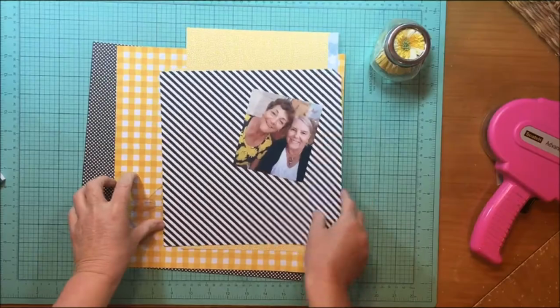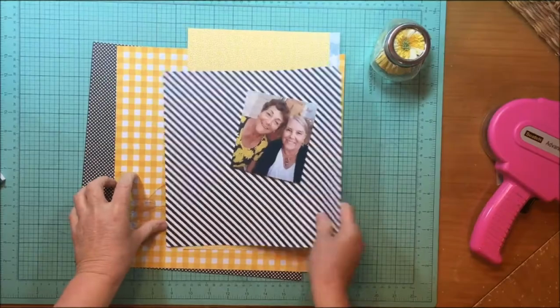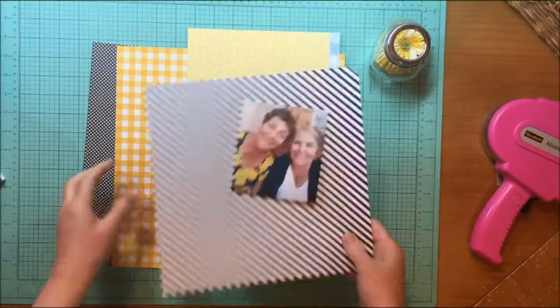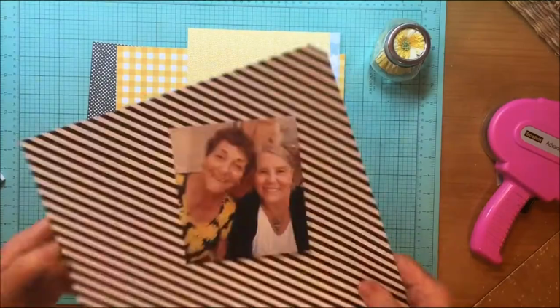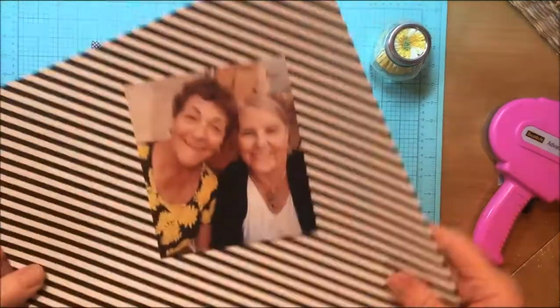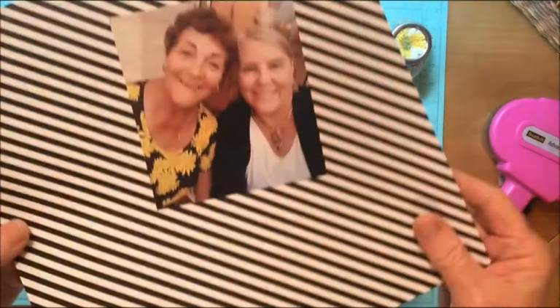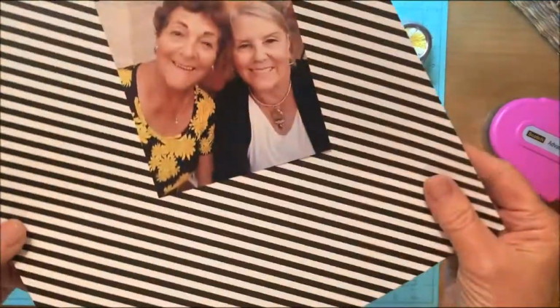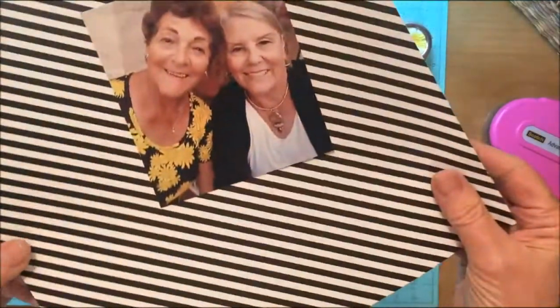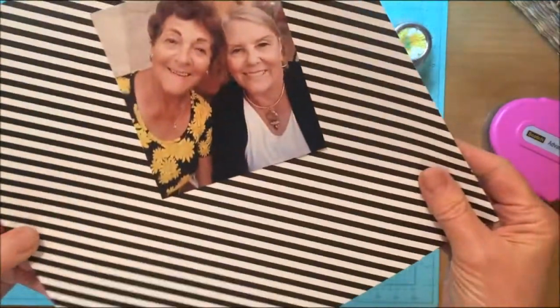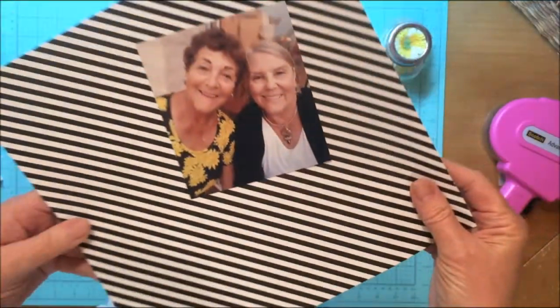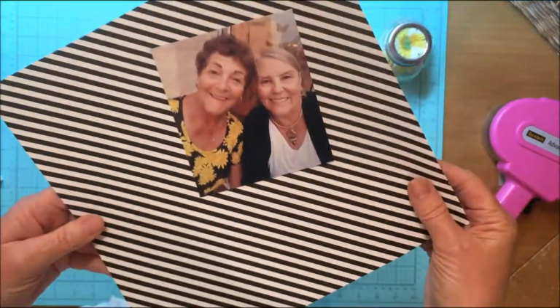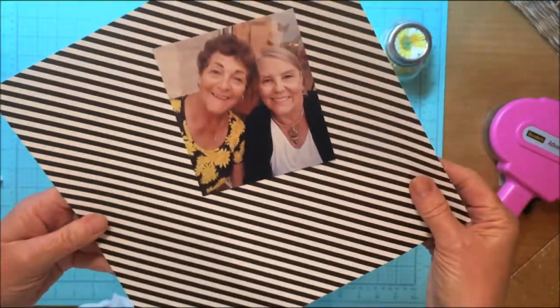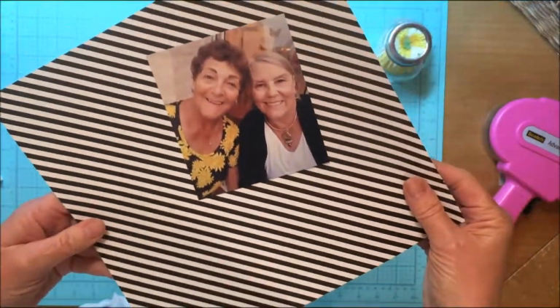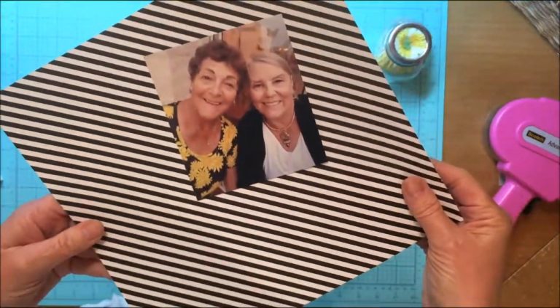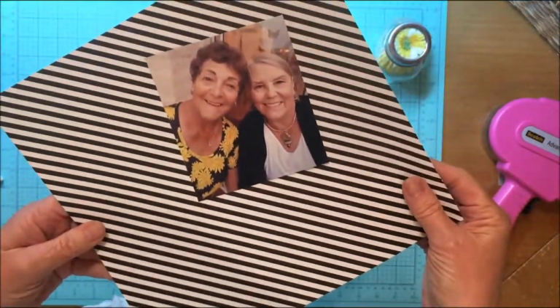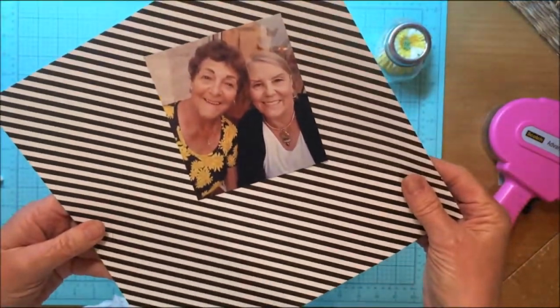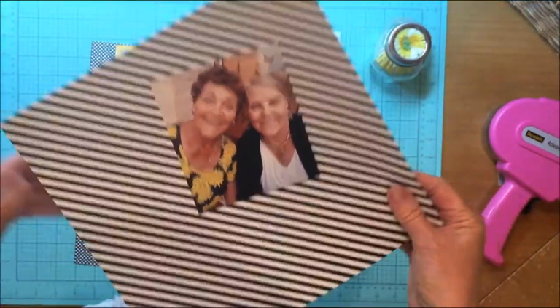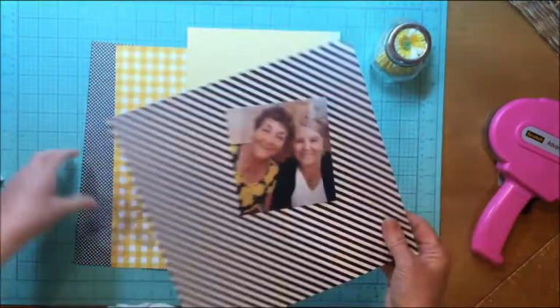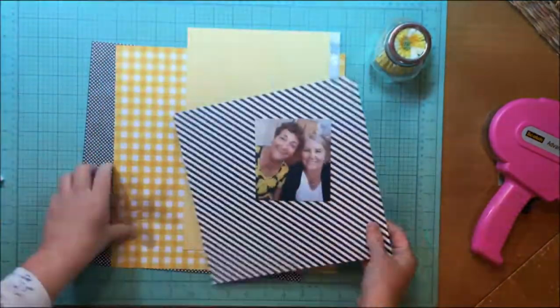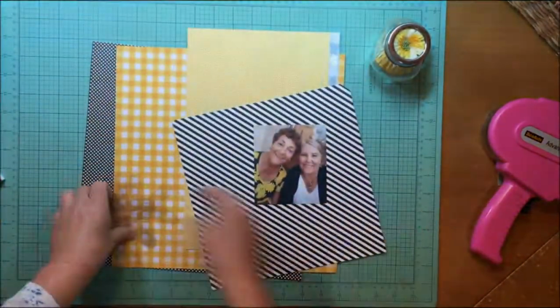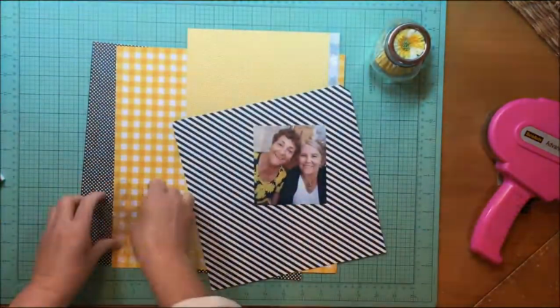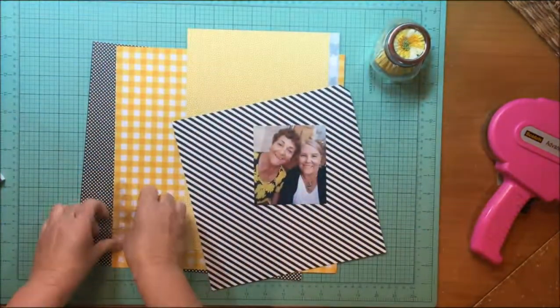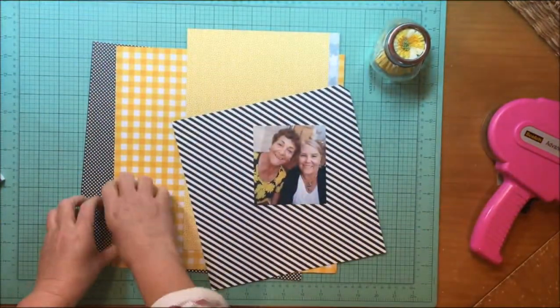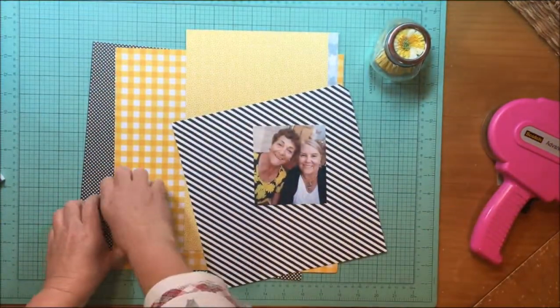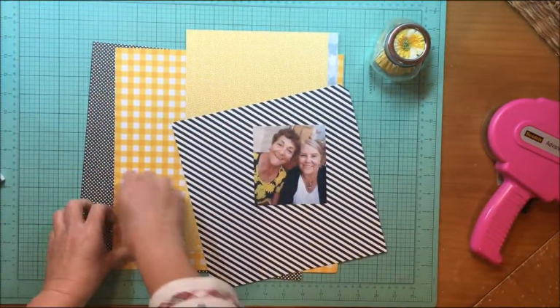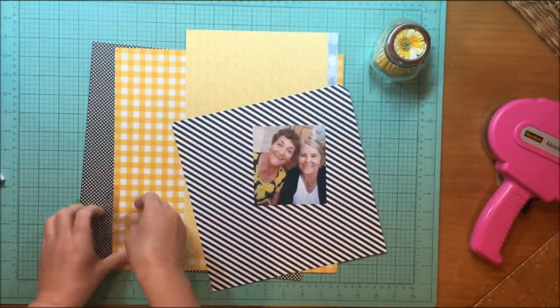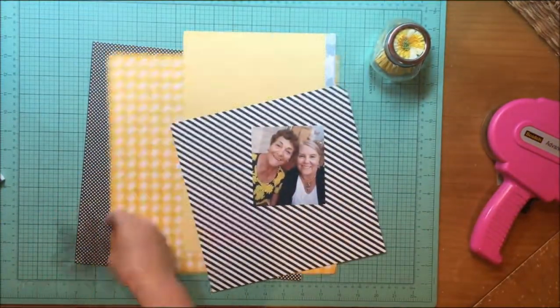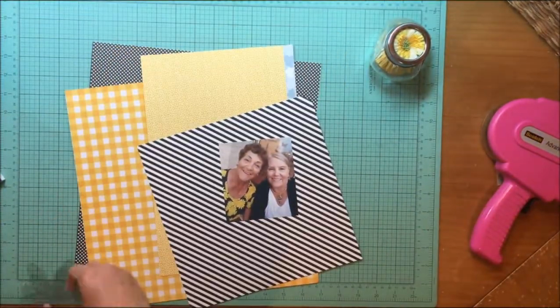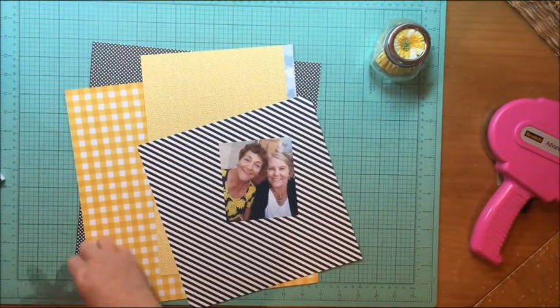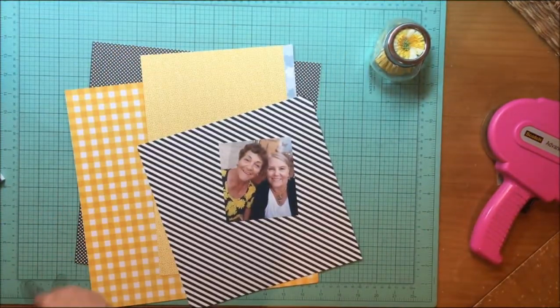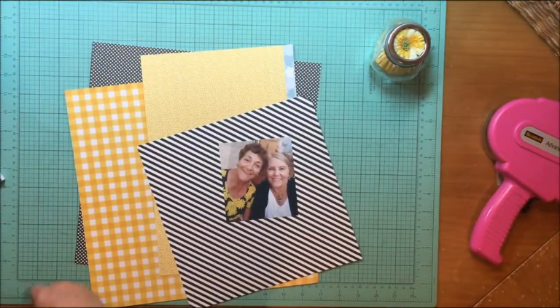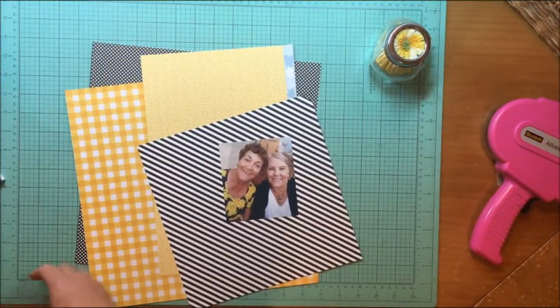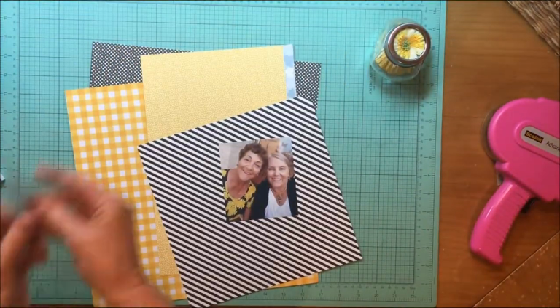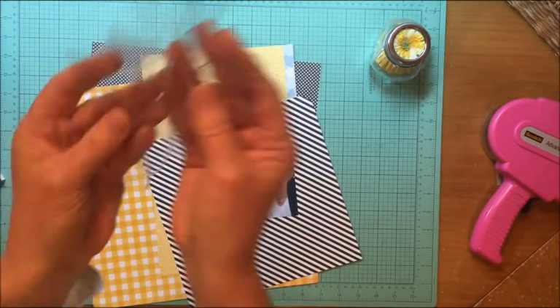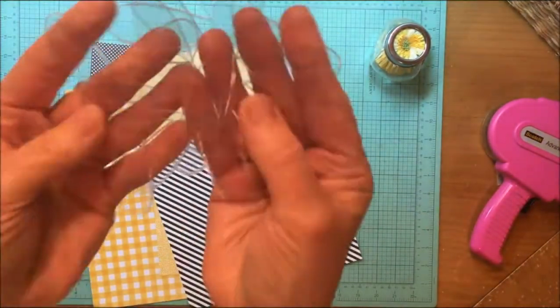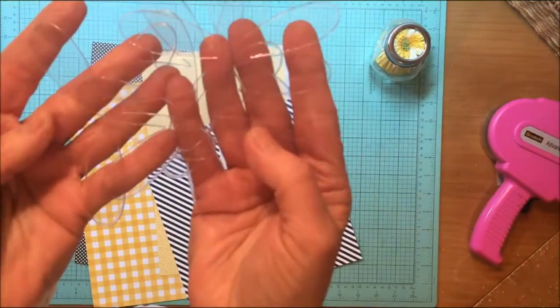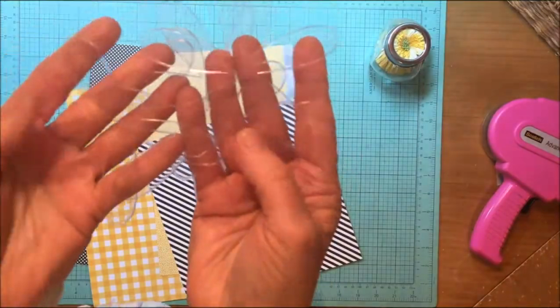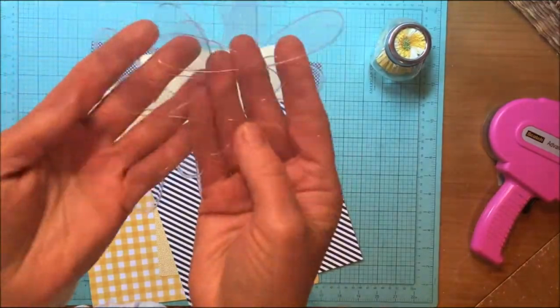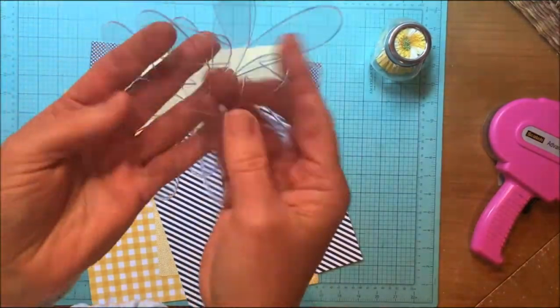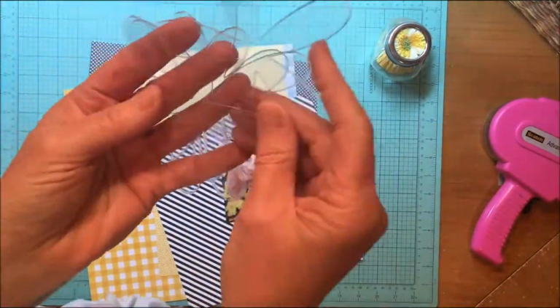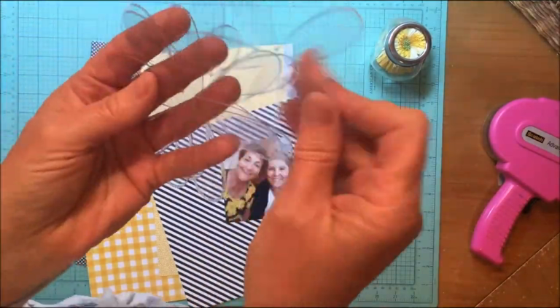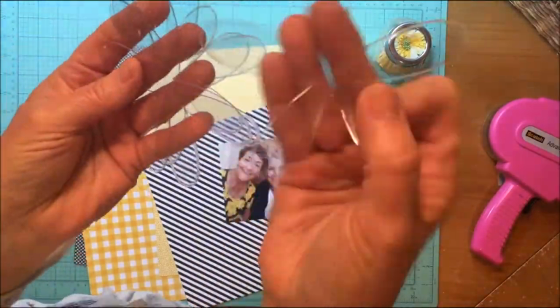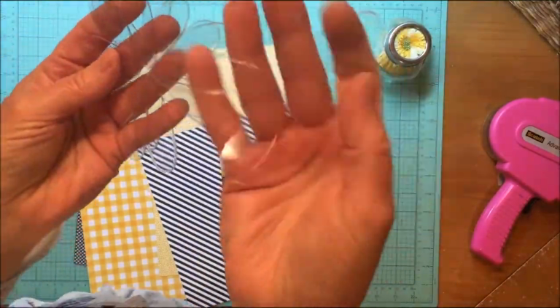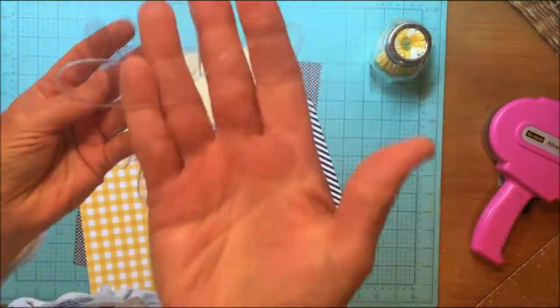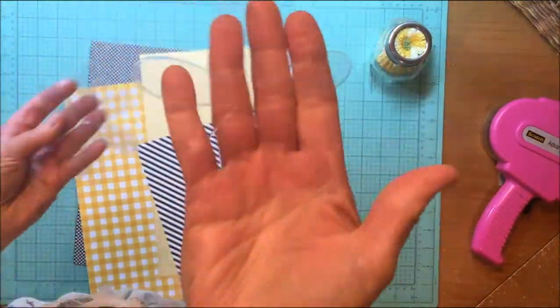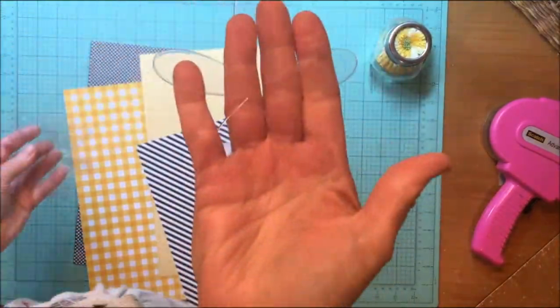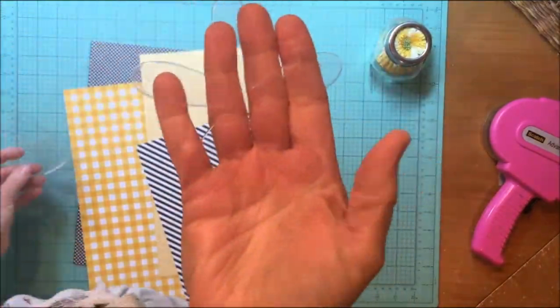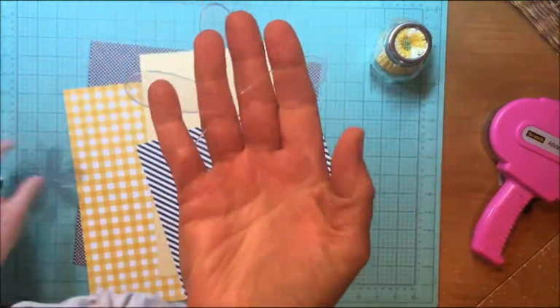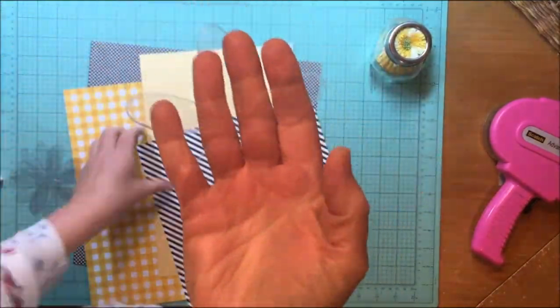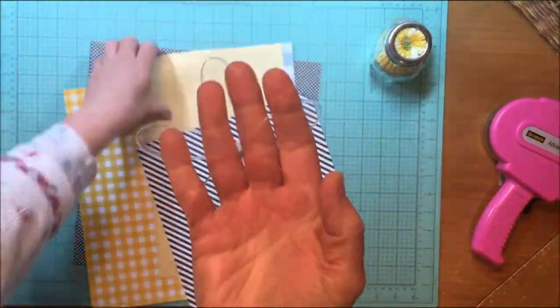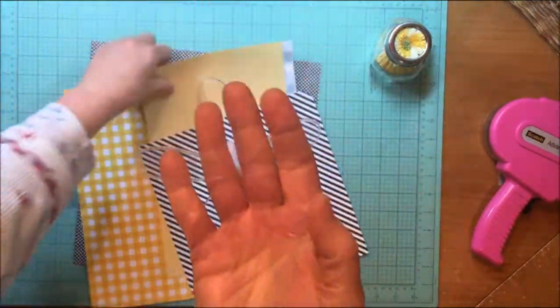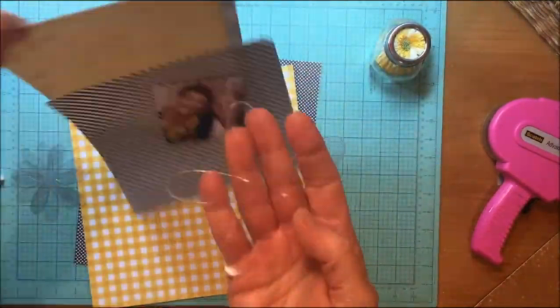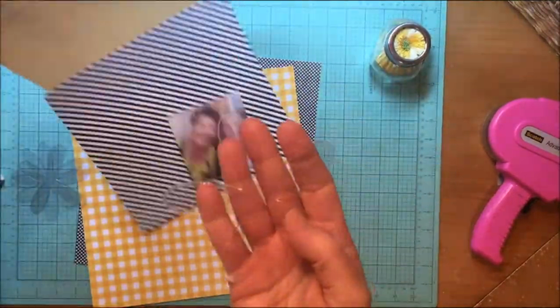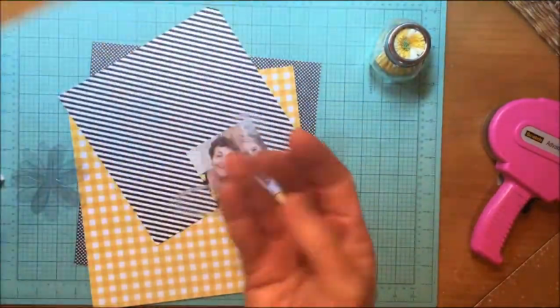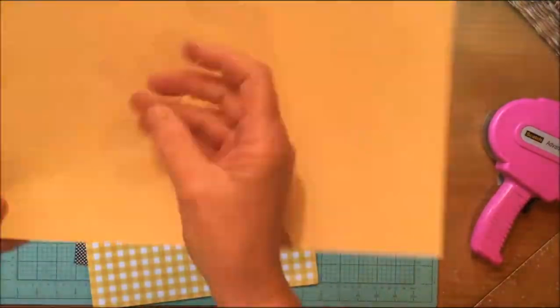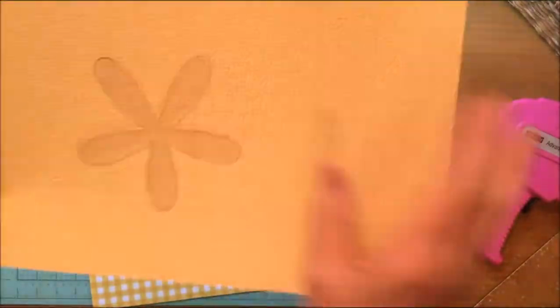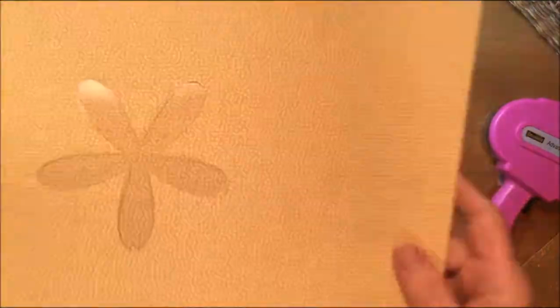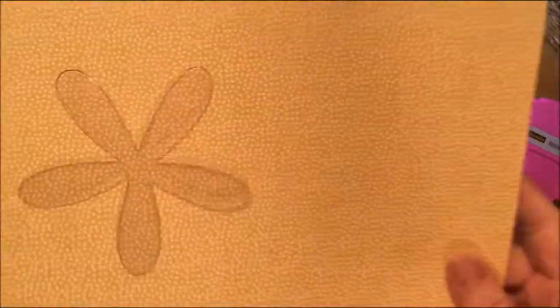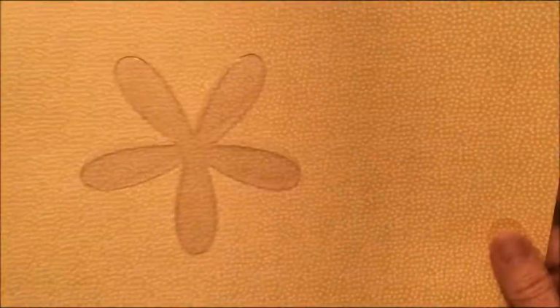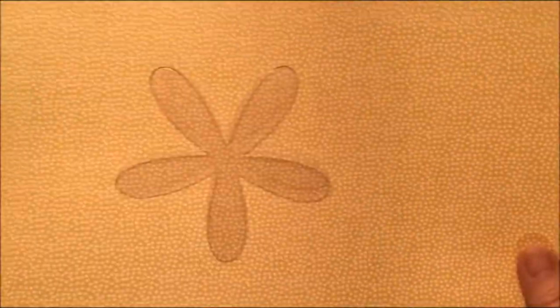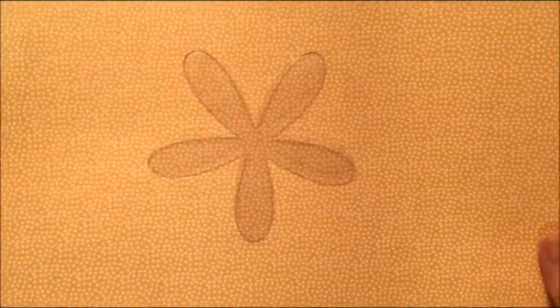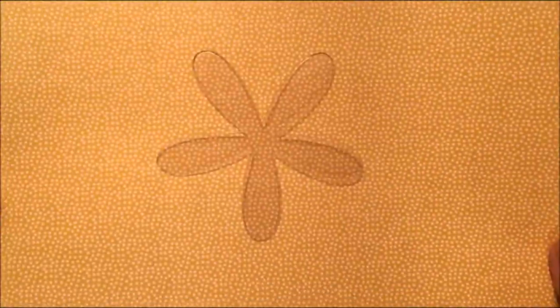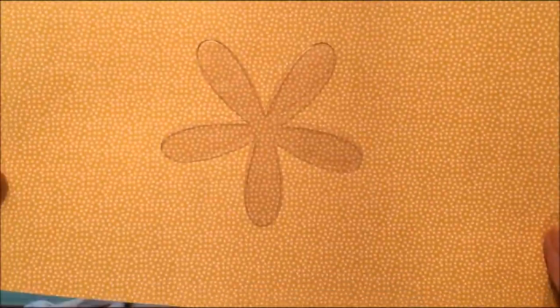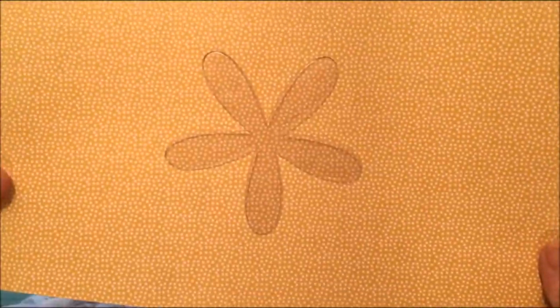Hi everybody, it's Kelly and I'm back with another layout in this product placement series that I do with Rachel Reynolds.